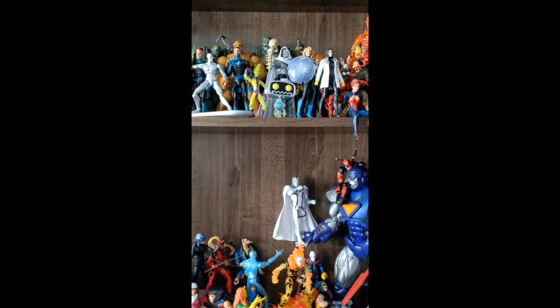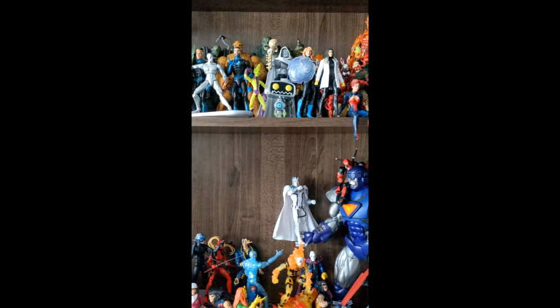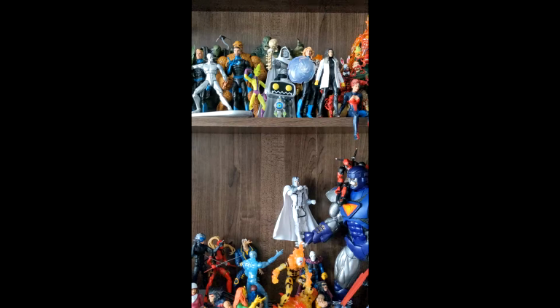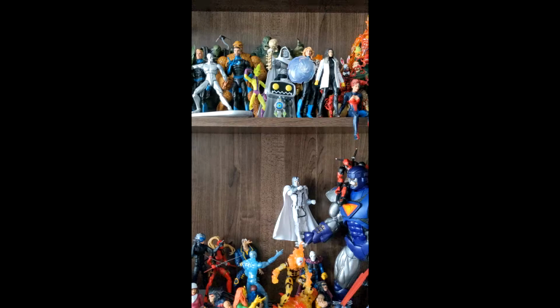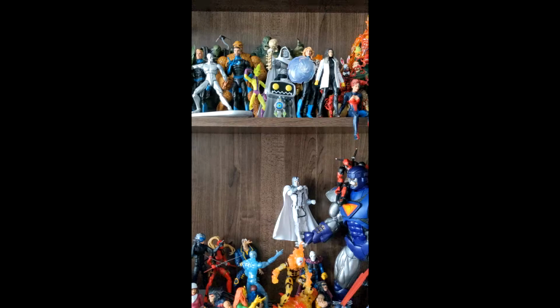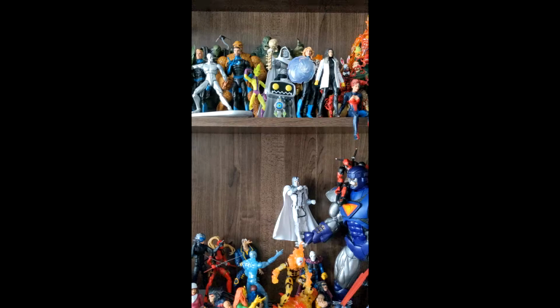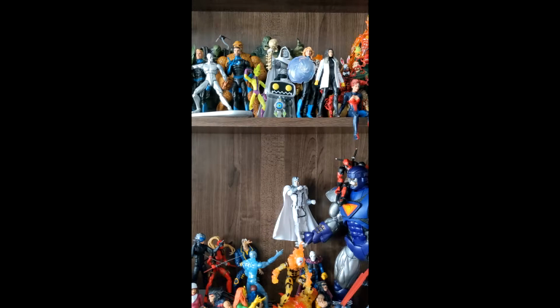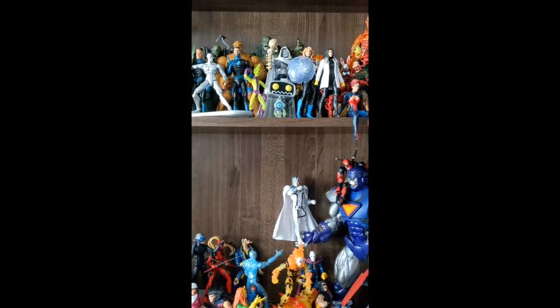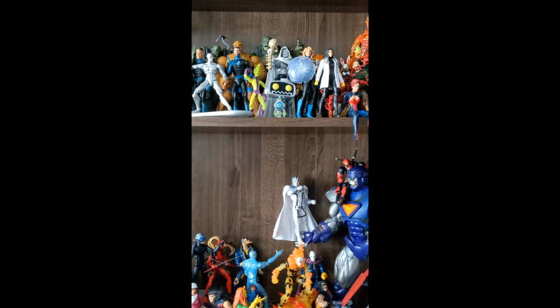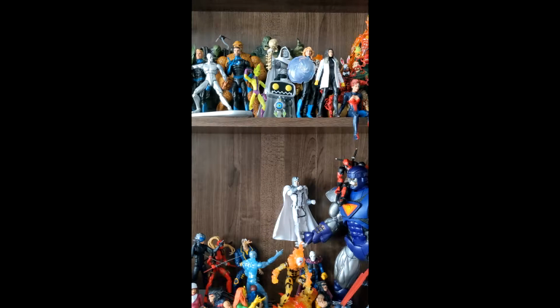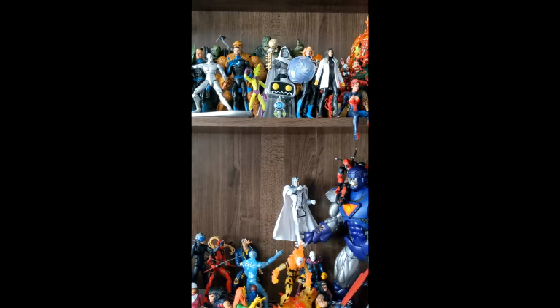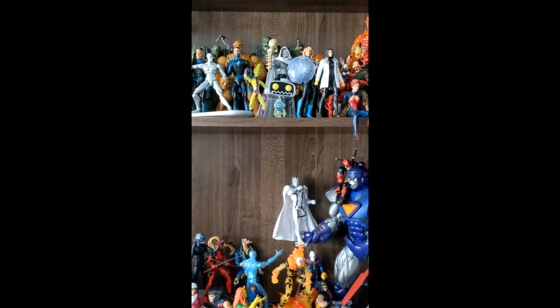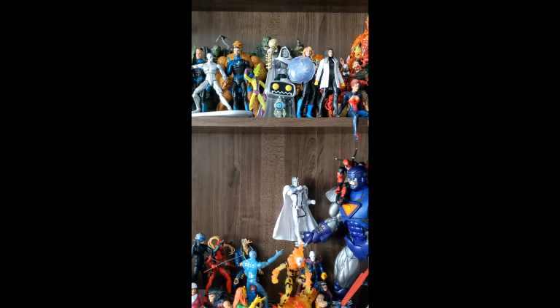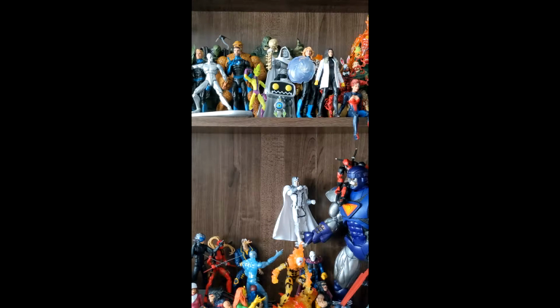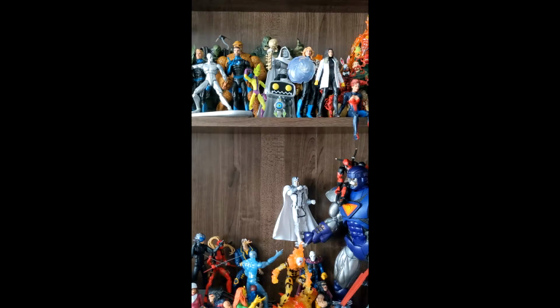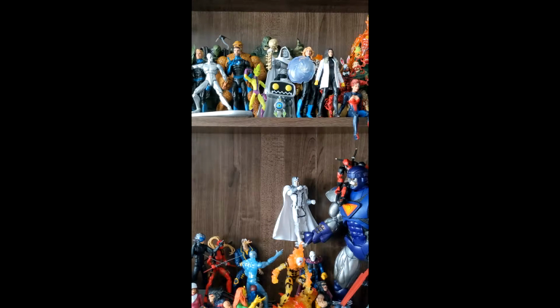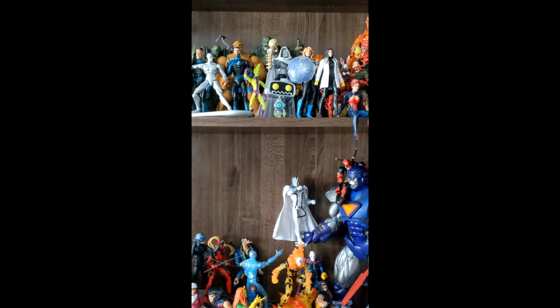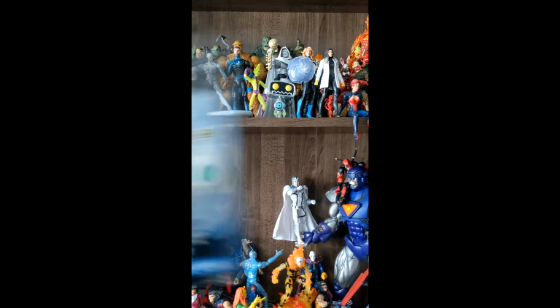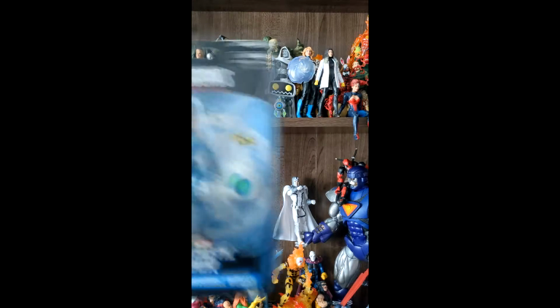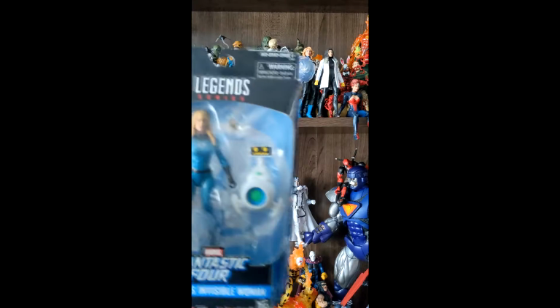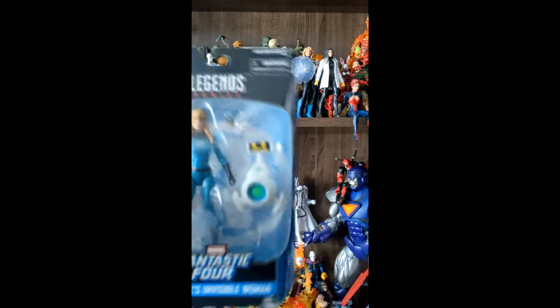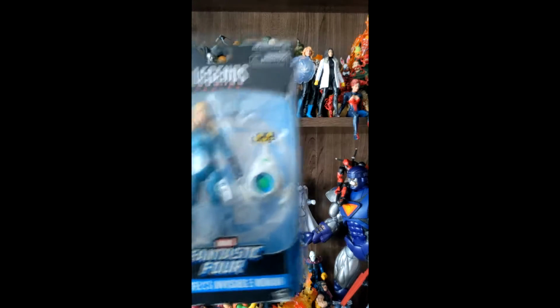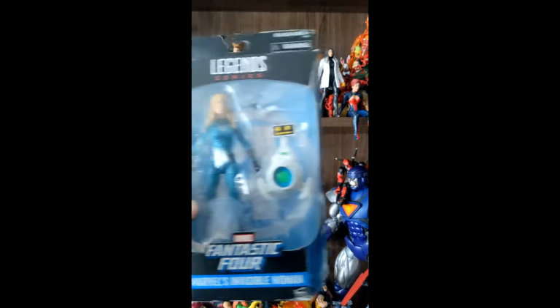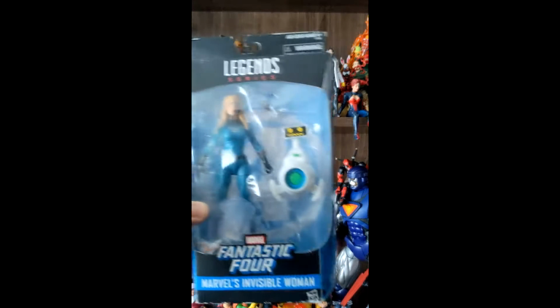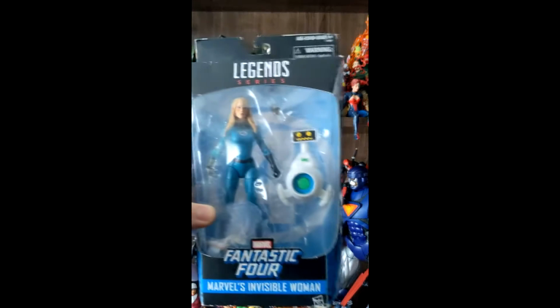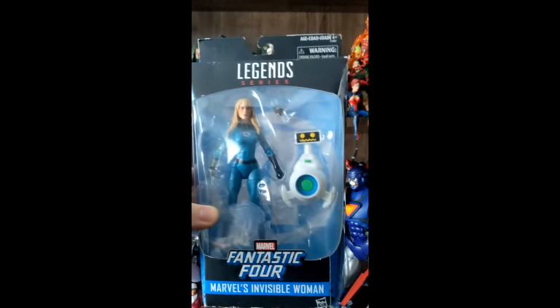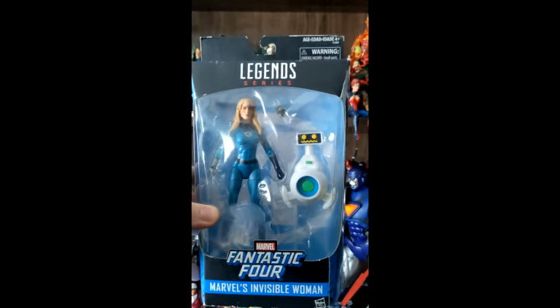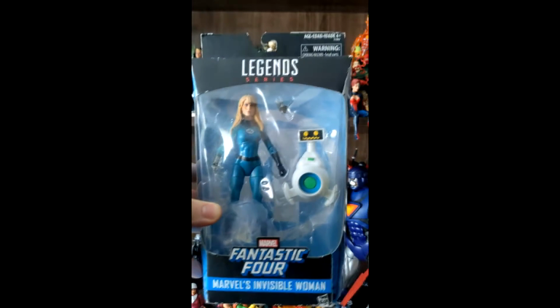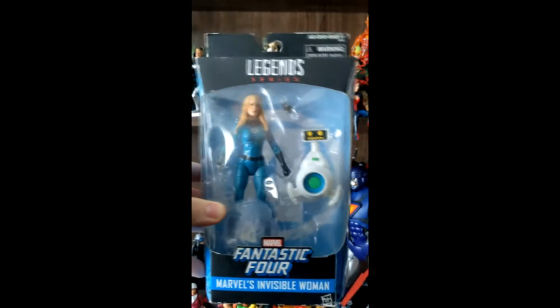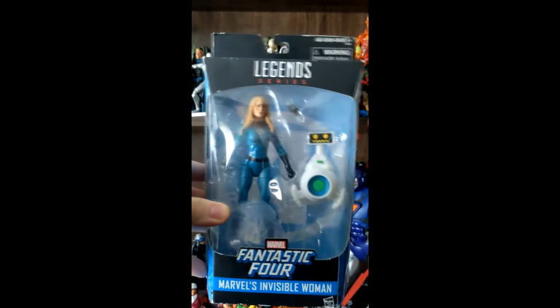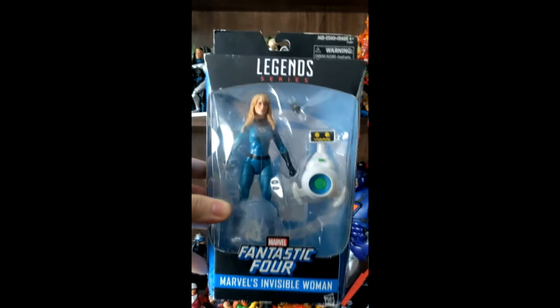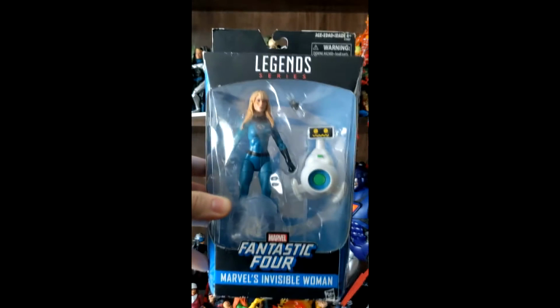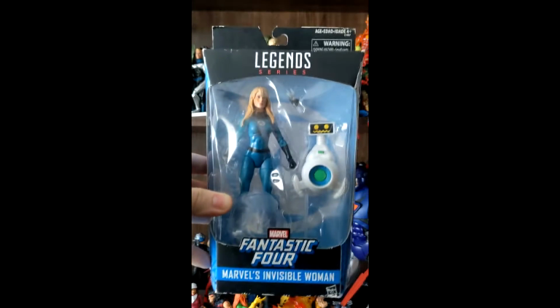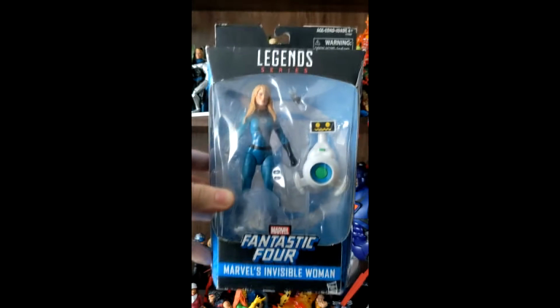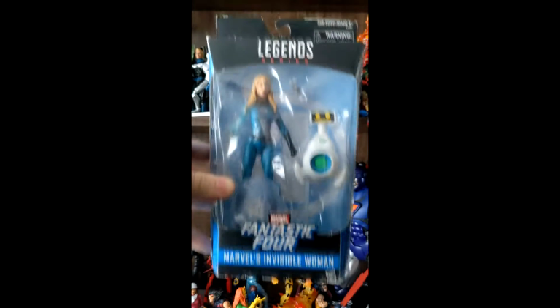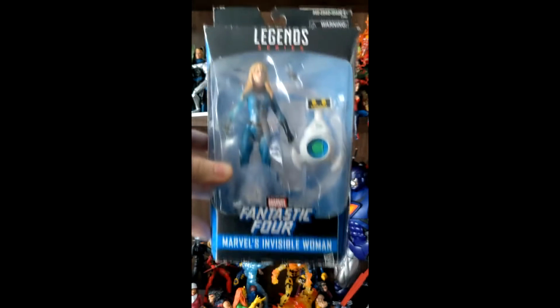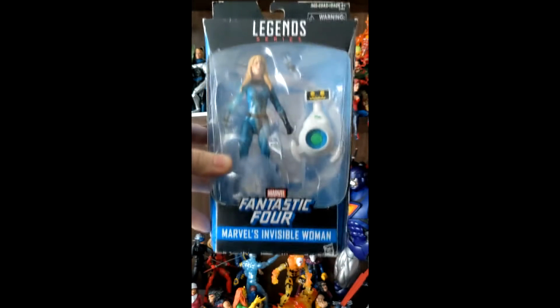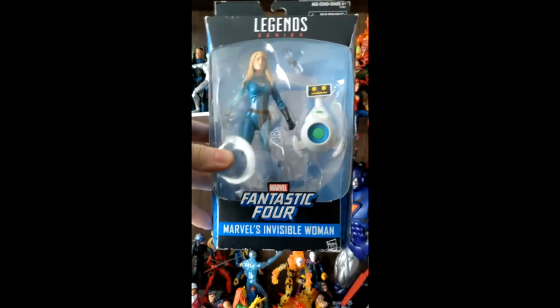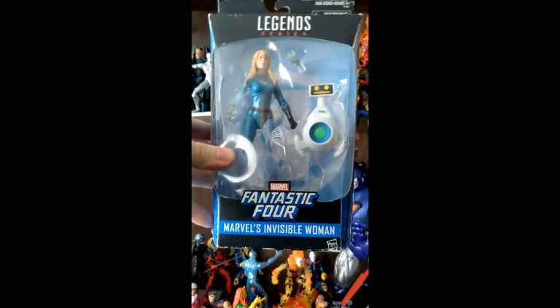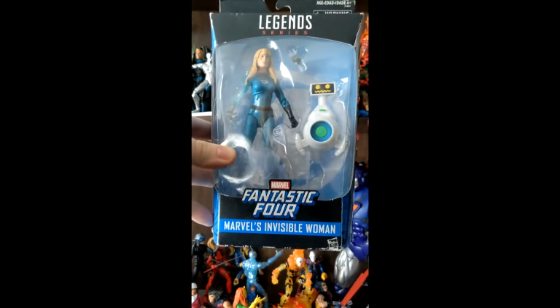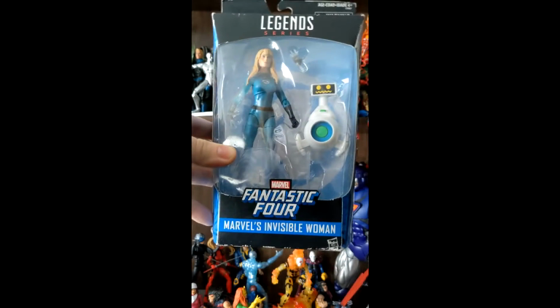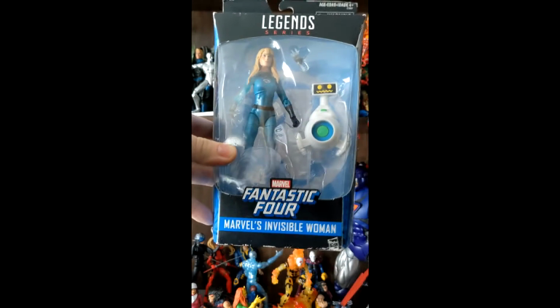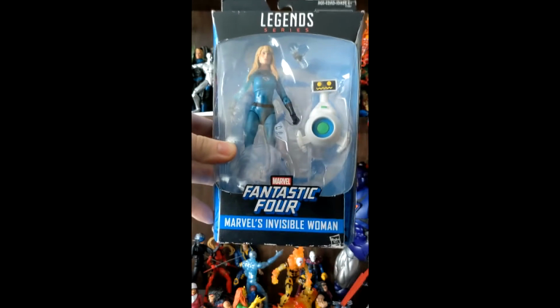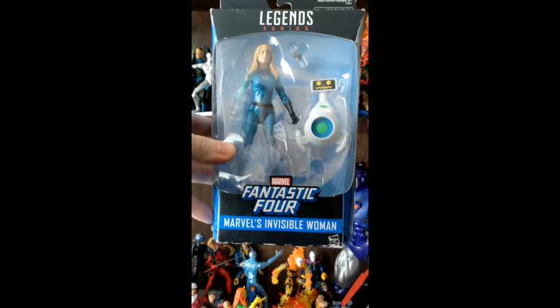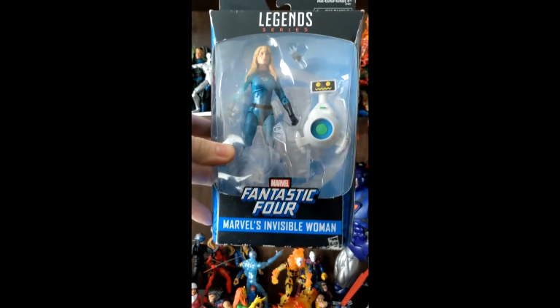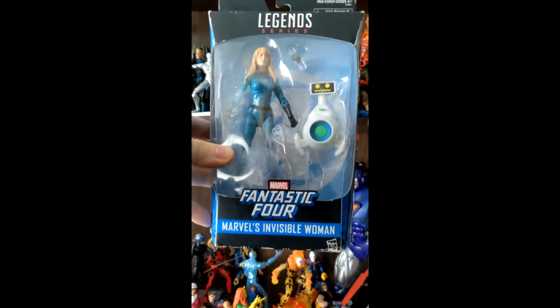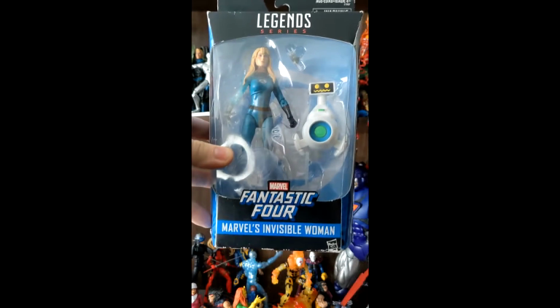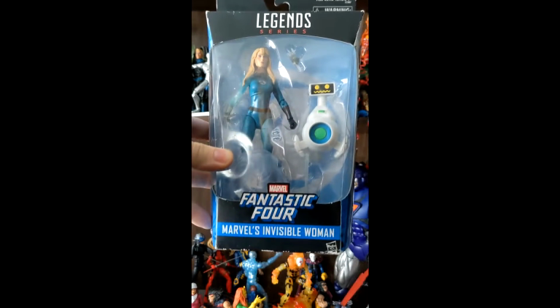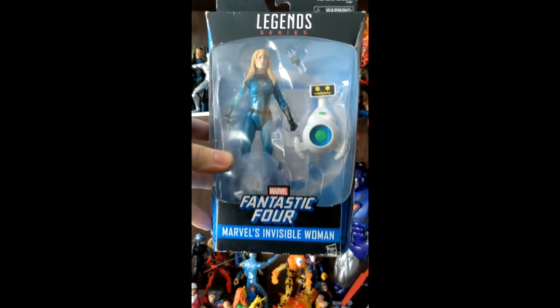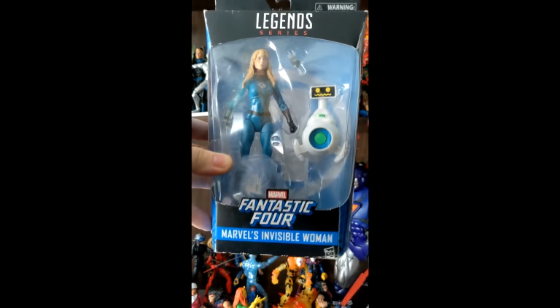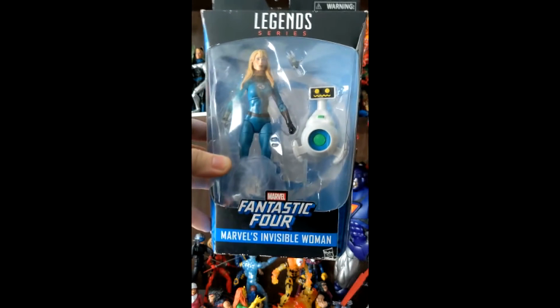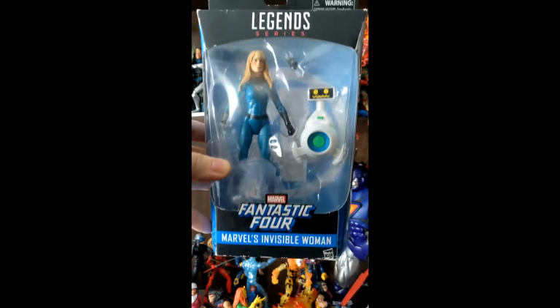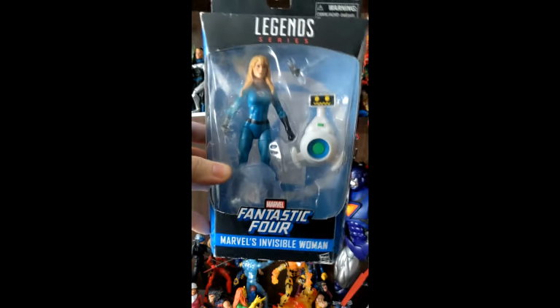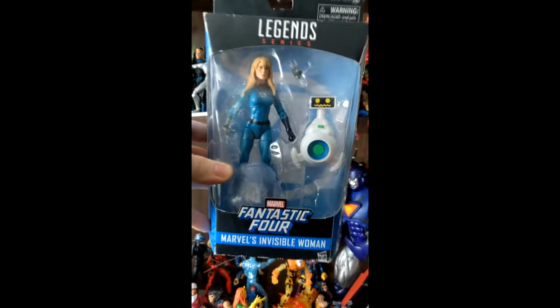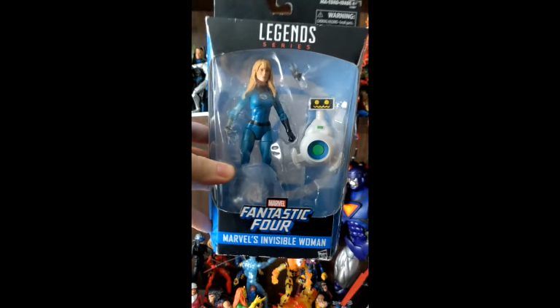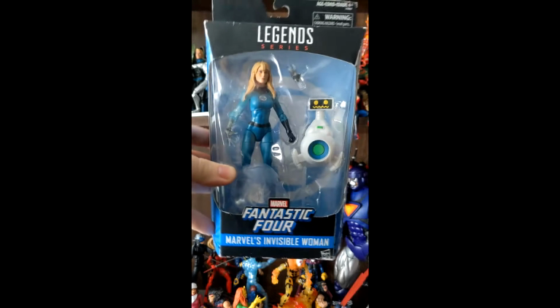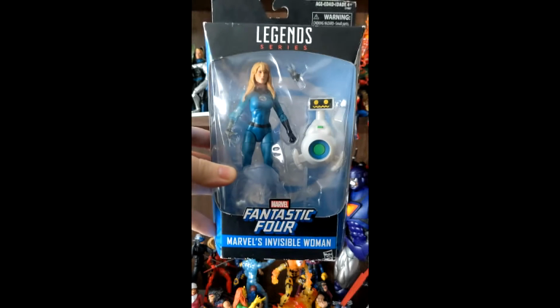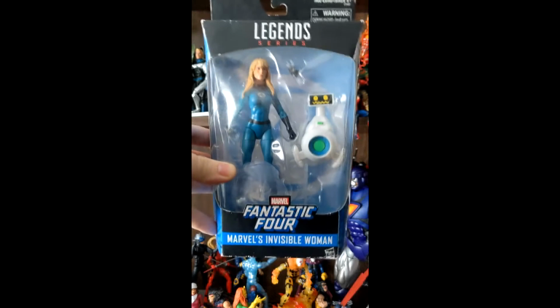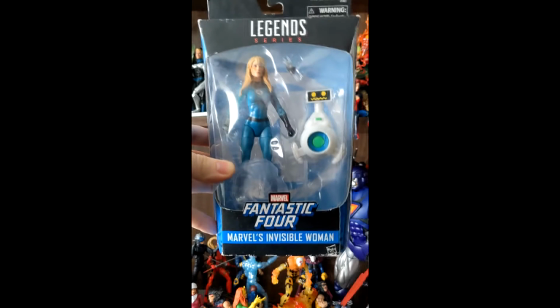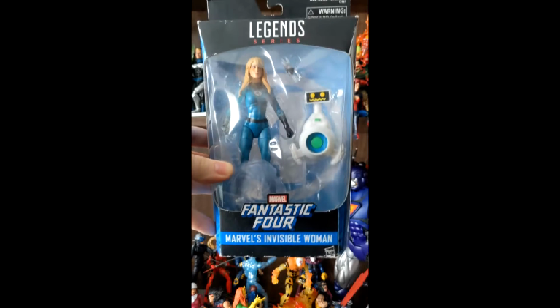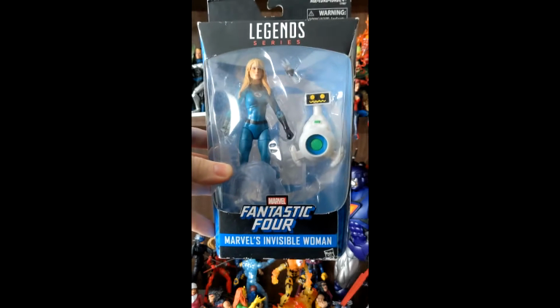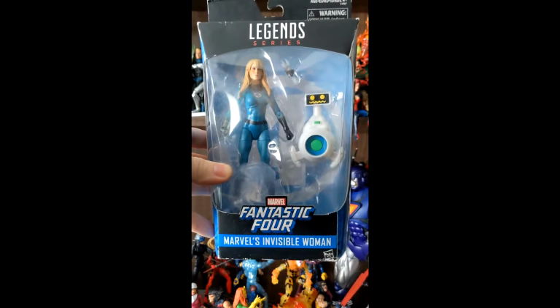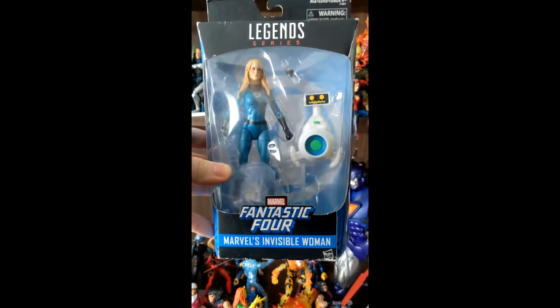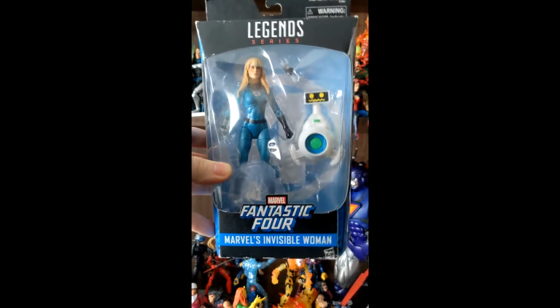Greetings everyone, welcome to Collective Corp. Today we're going to be having a quick look at the Marvel Legends Fantastic Four, Marvel's Invisible Woman, Walgreens exclusive.